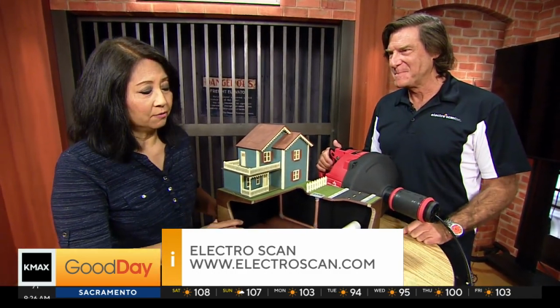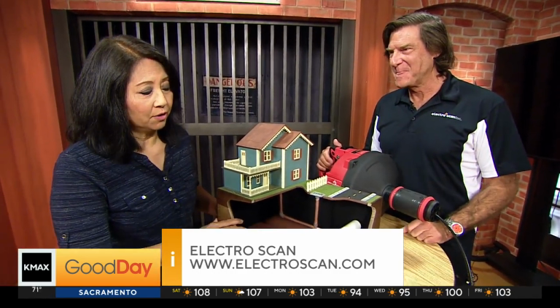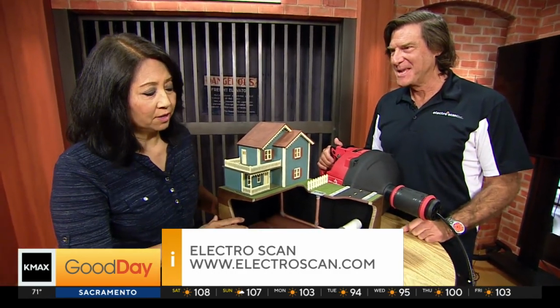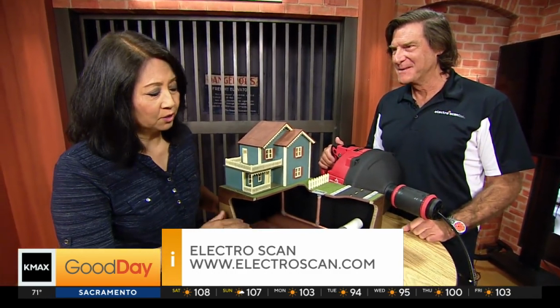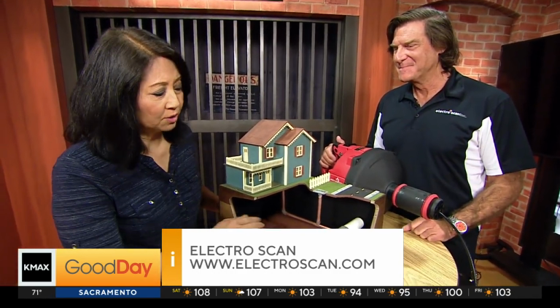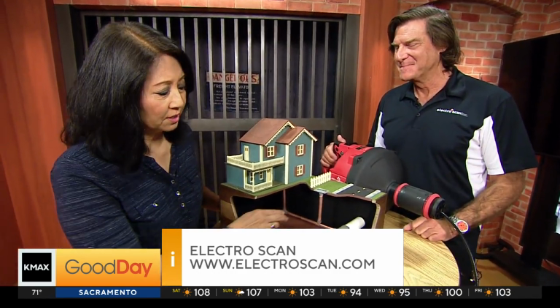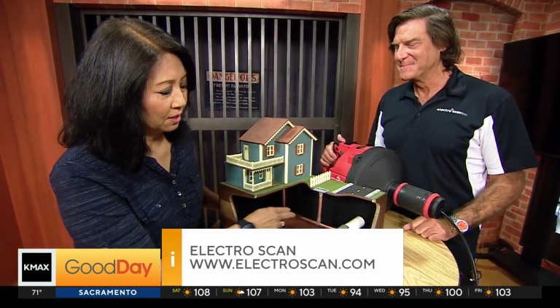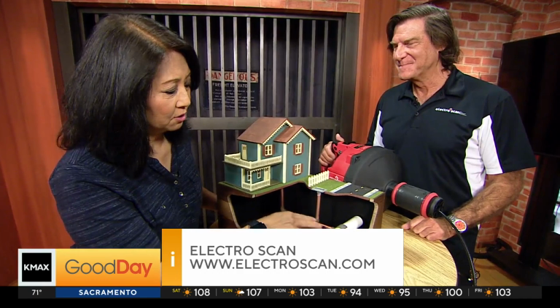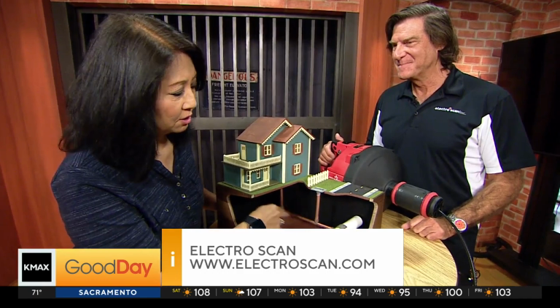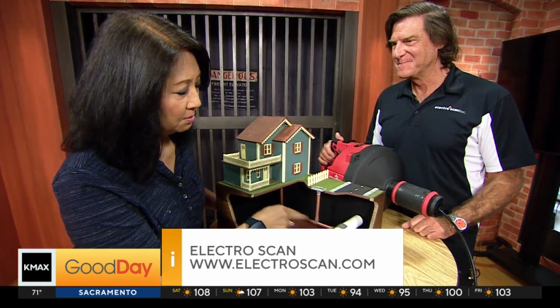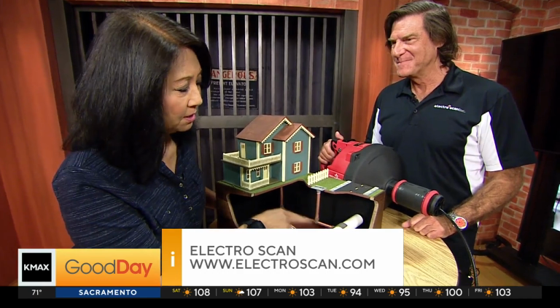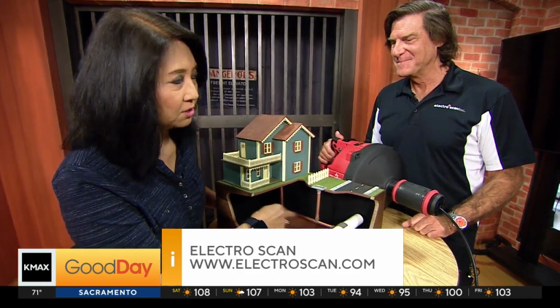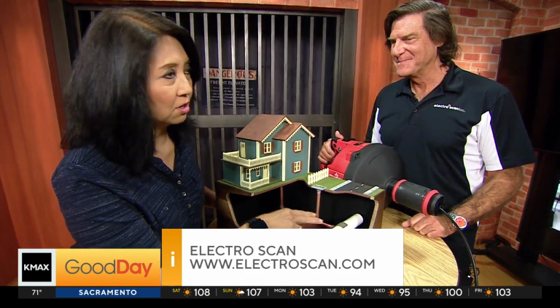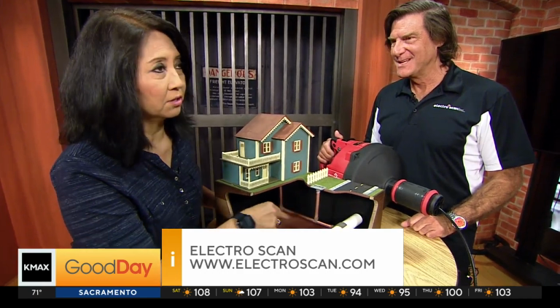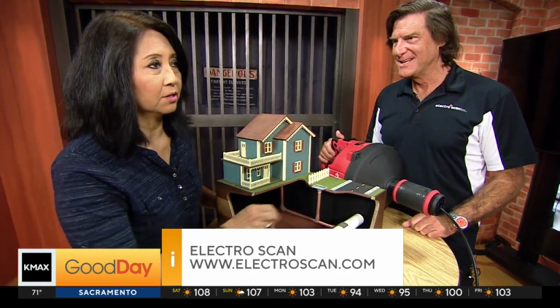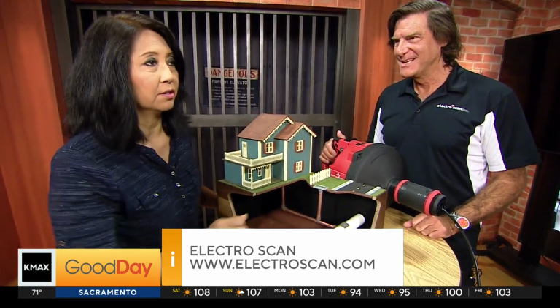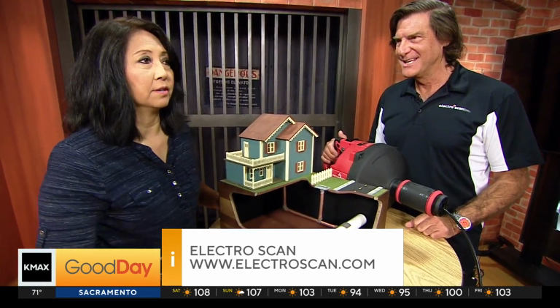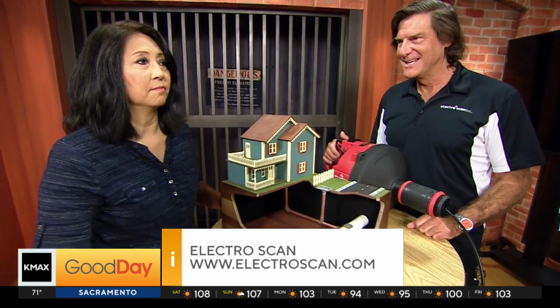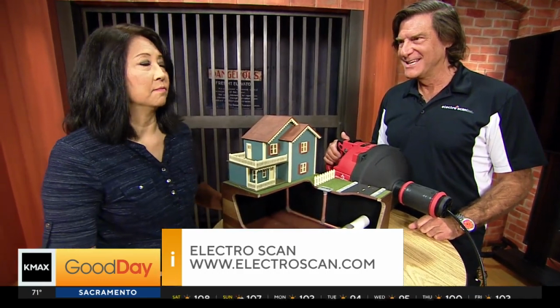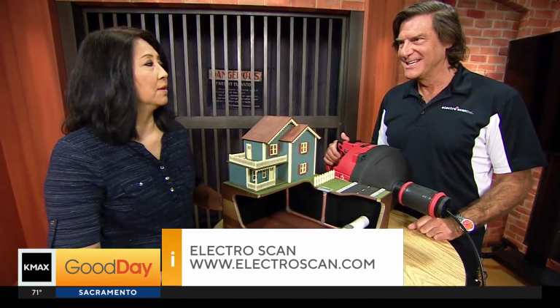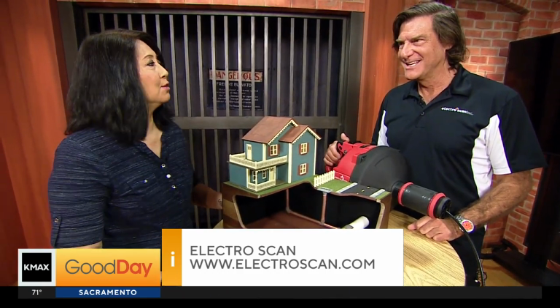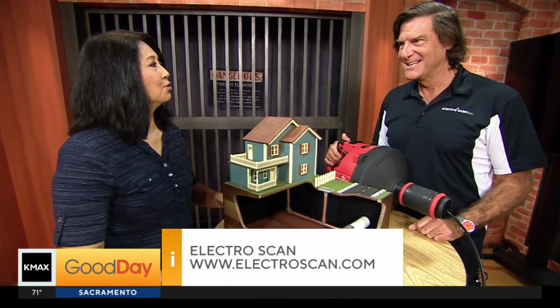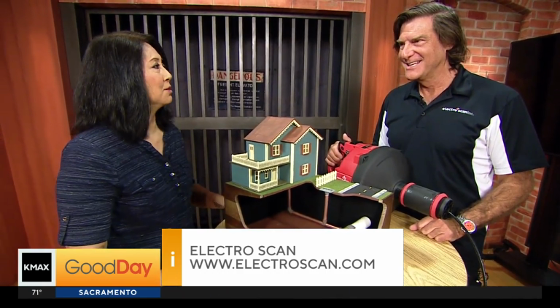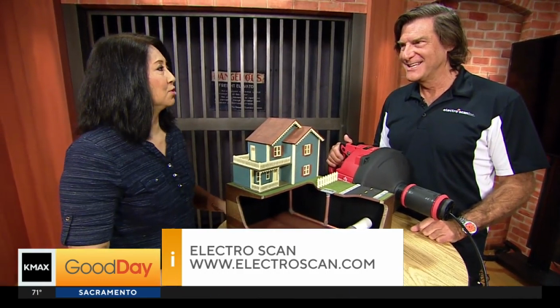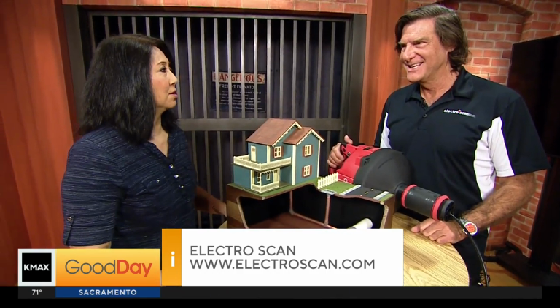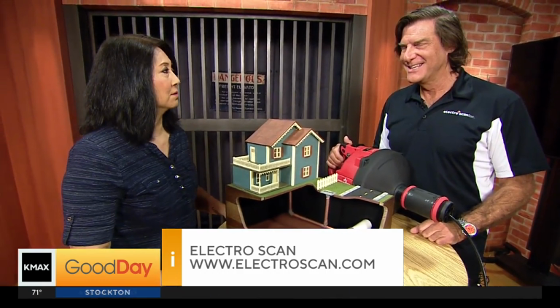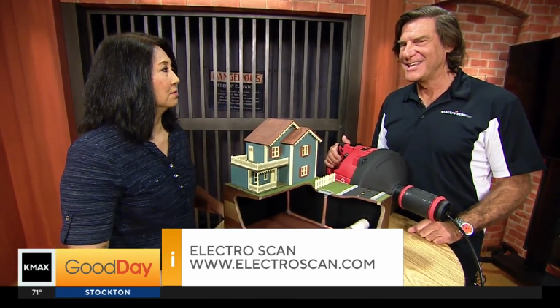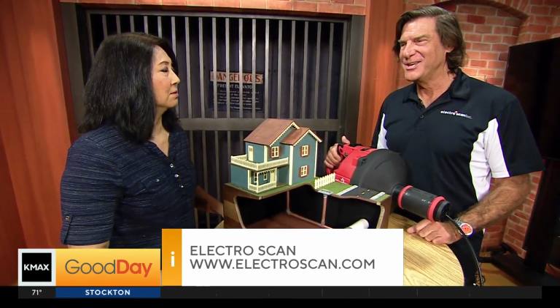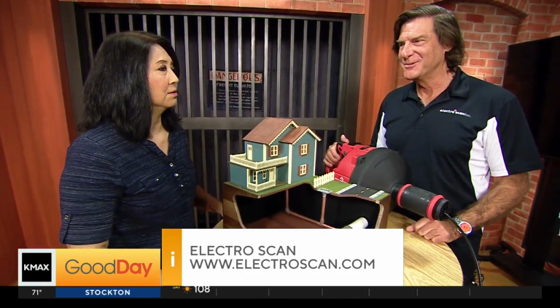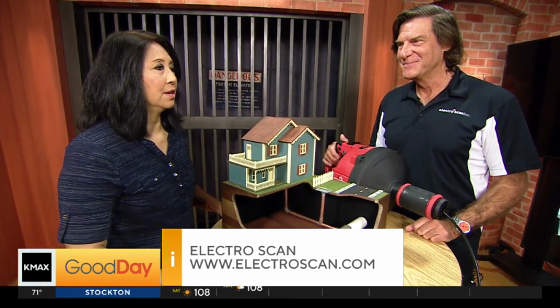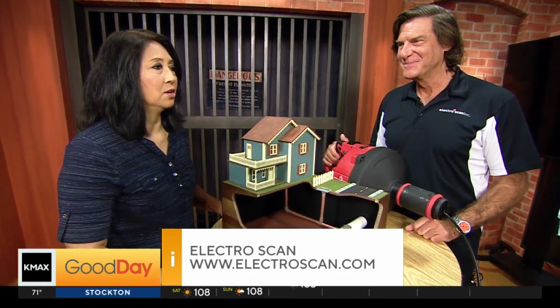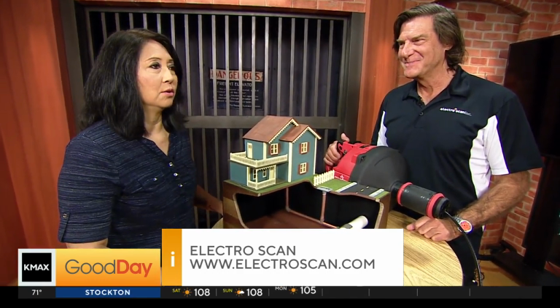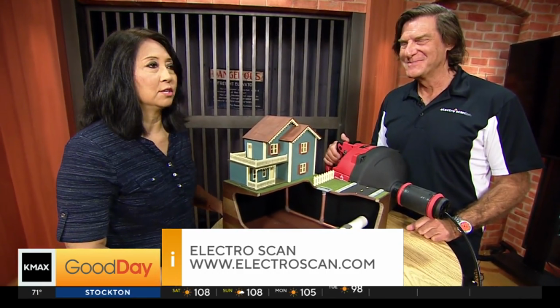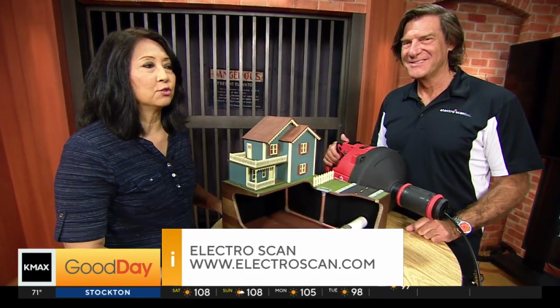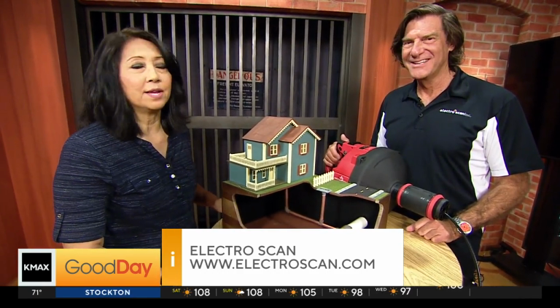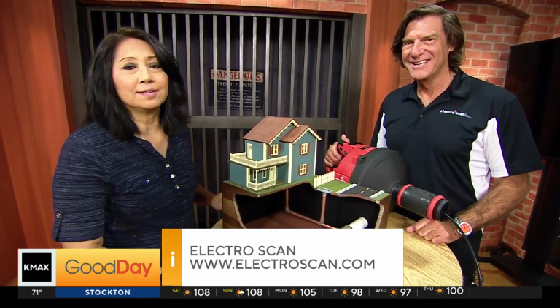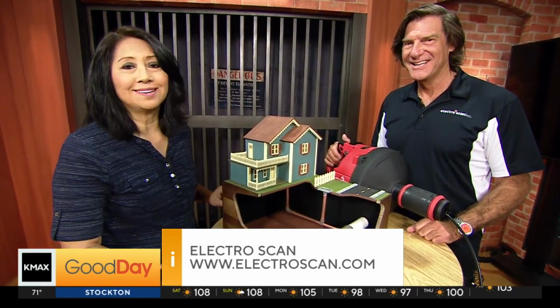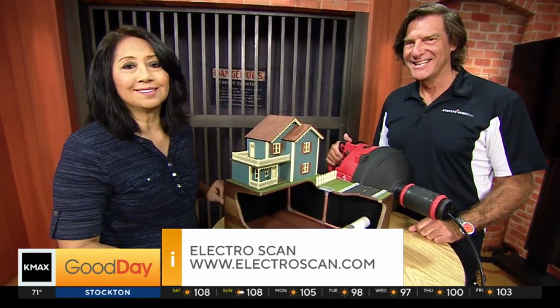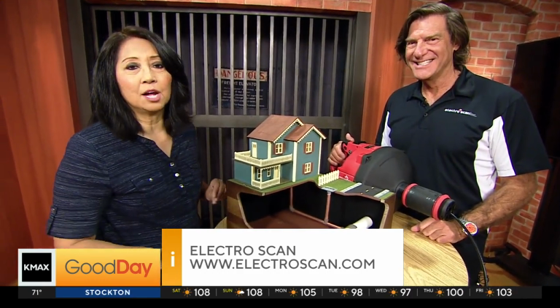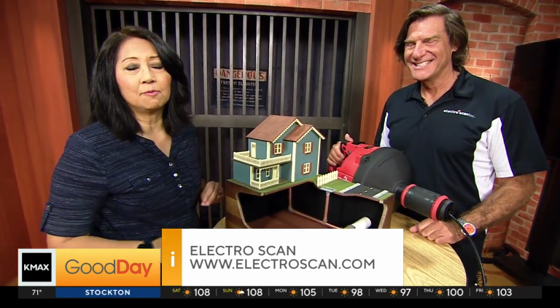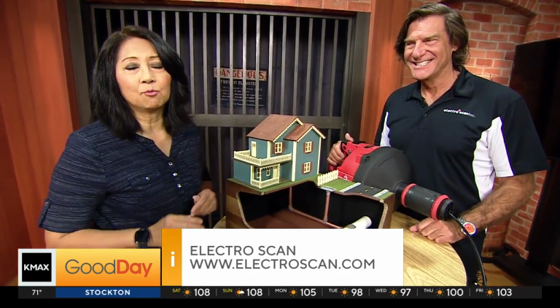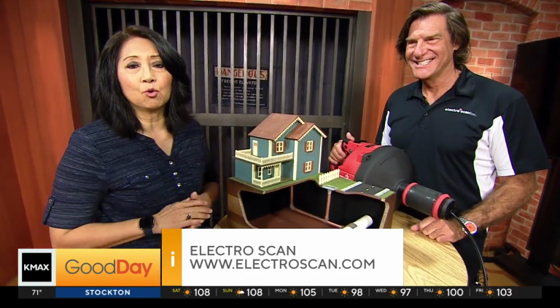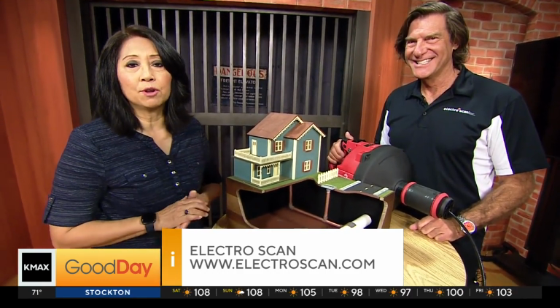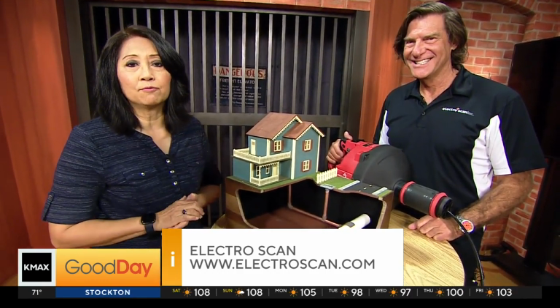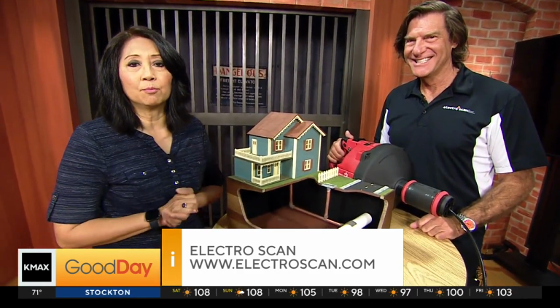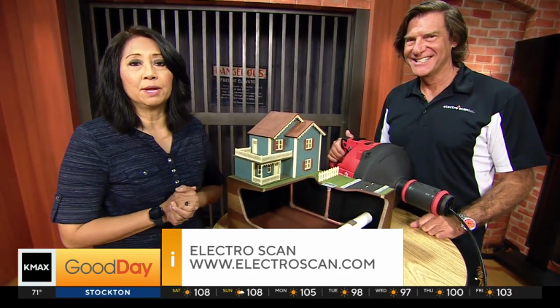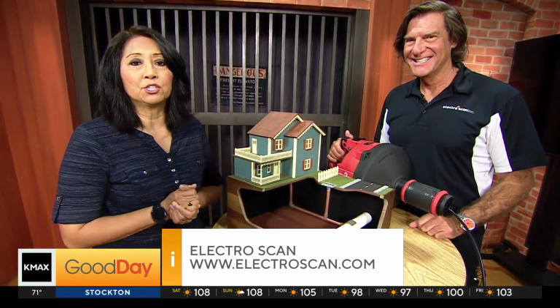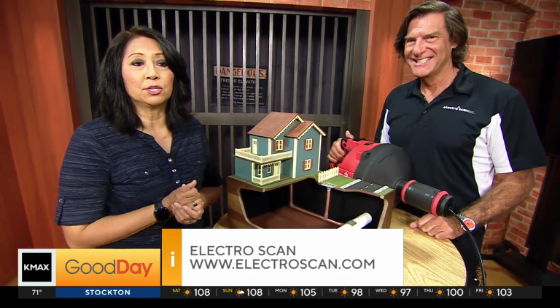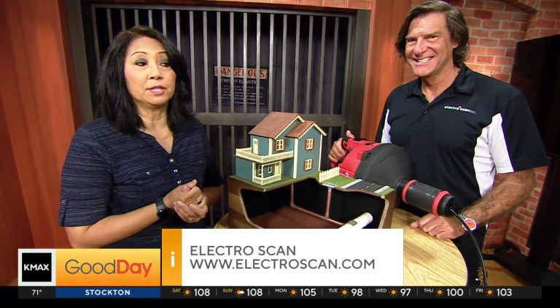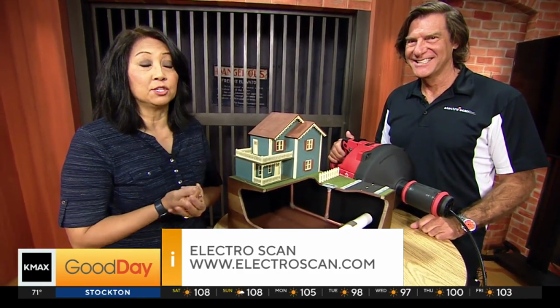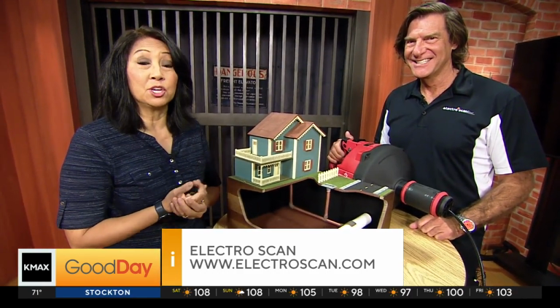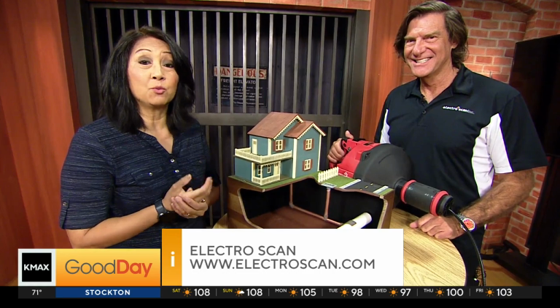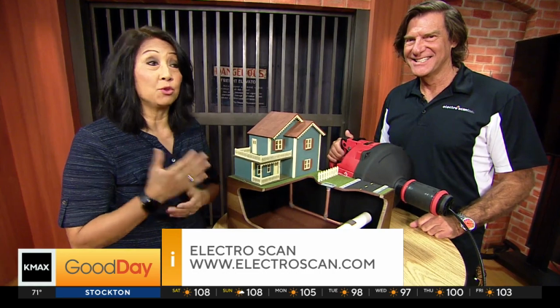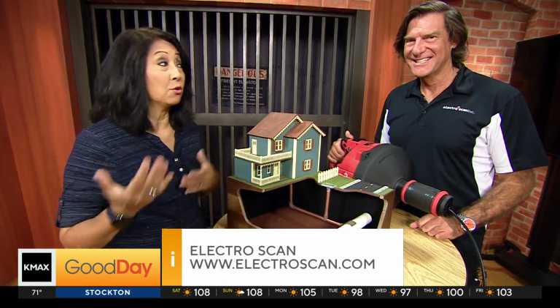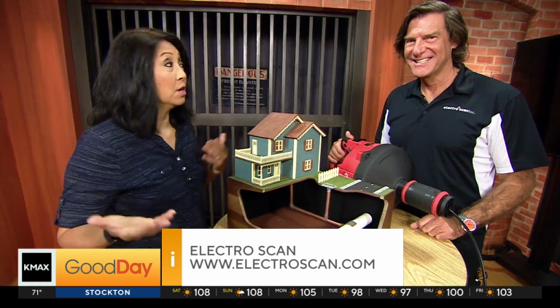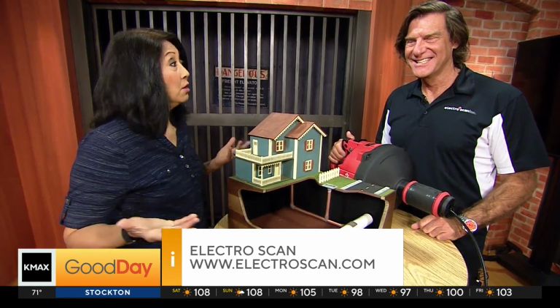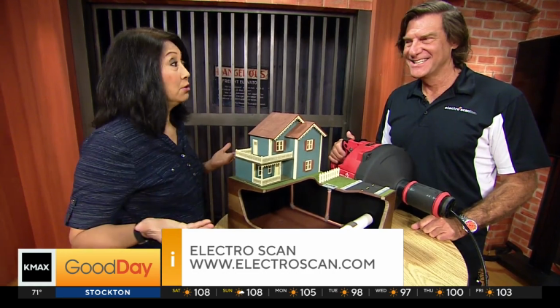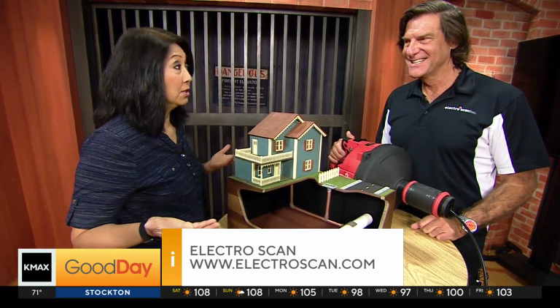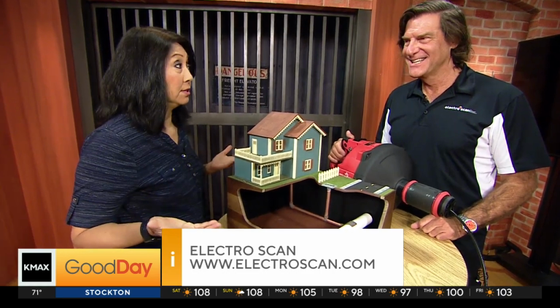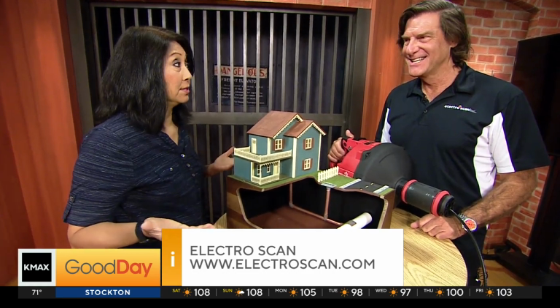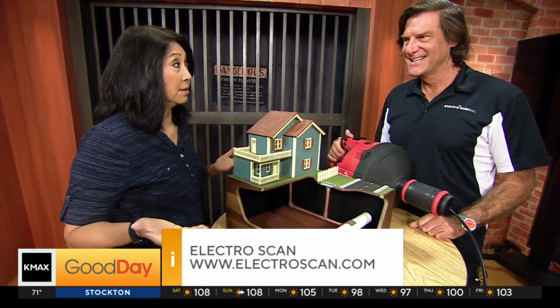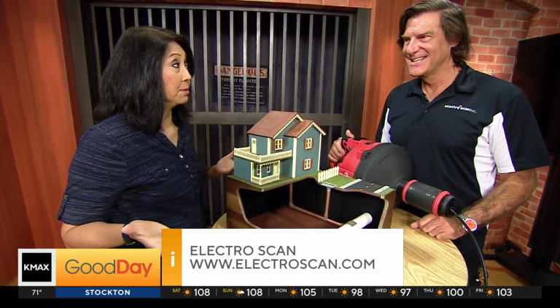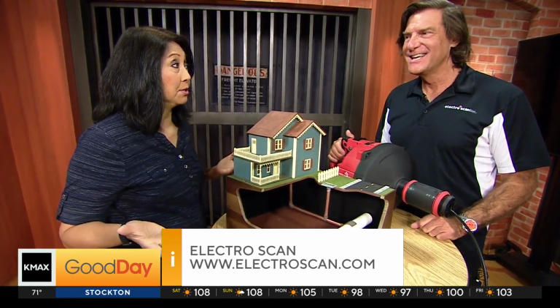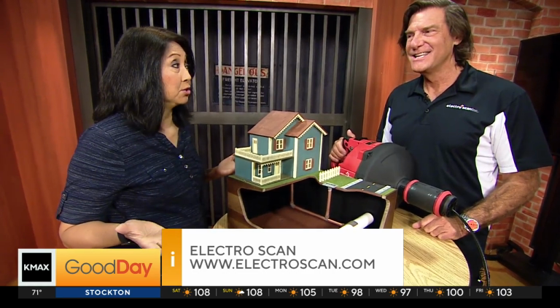Very interesting how you explain this all here. Thank you so much, Chuck. ElectroScan.com for more information, and do check with your utilities company too.